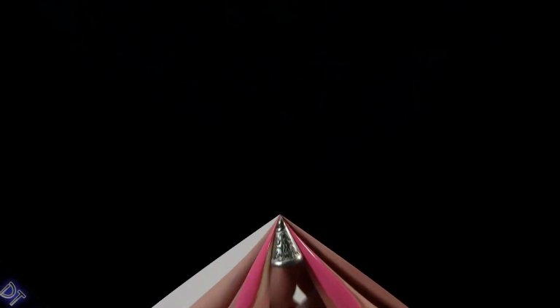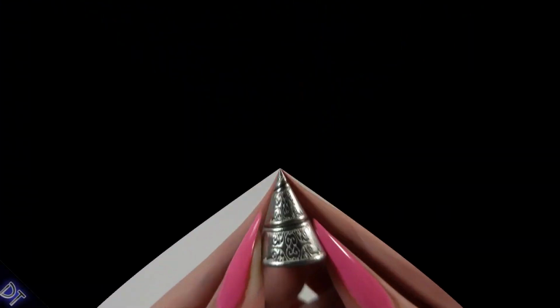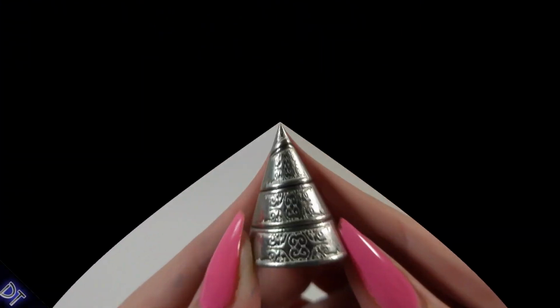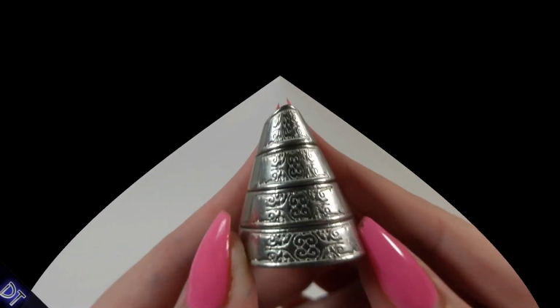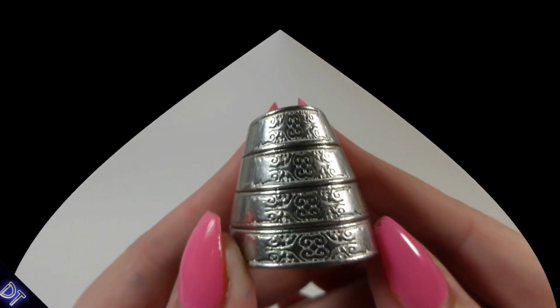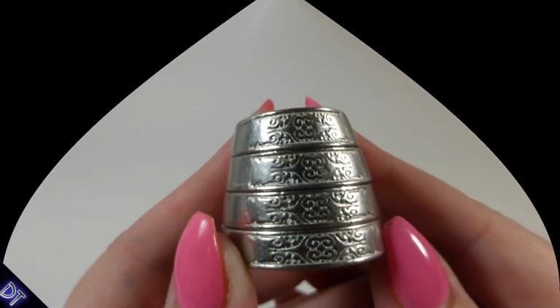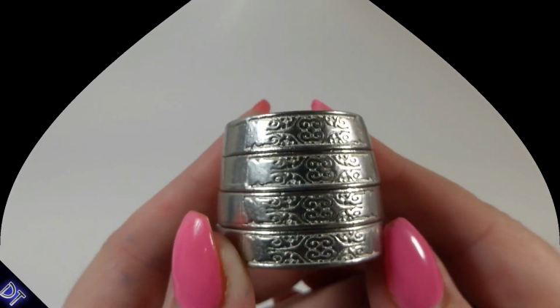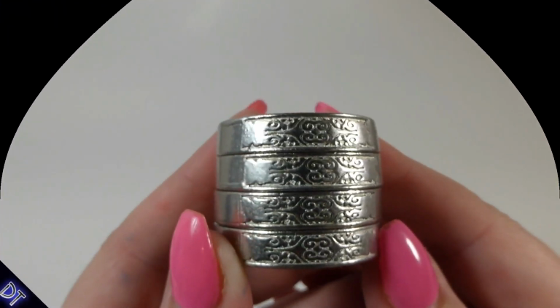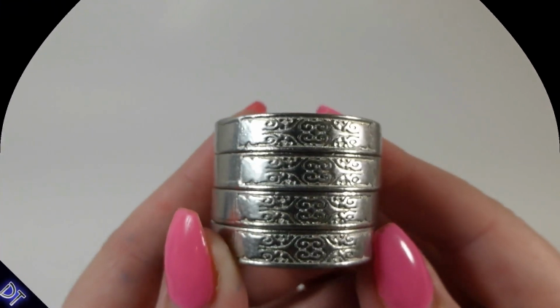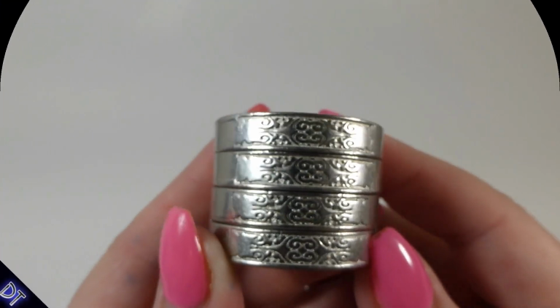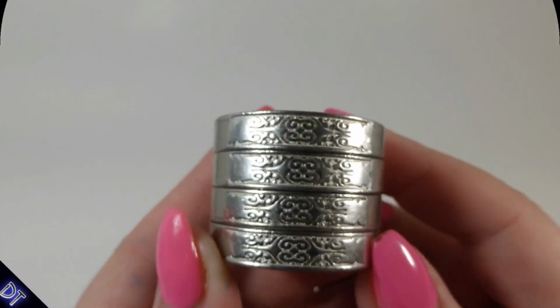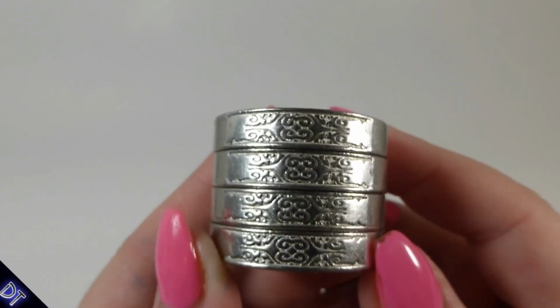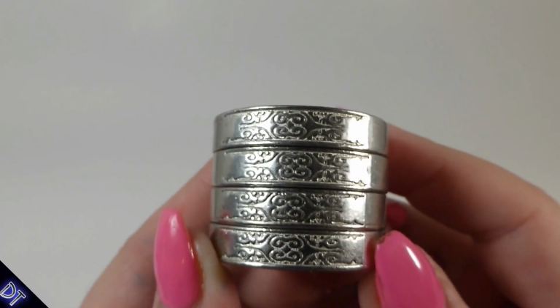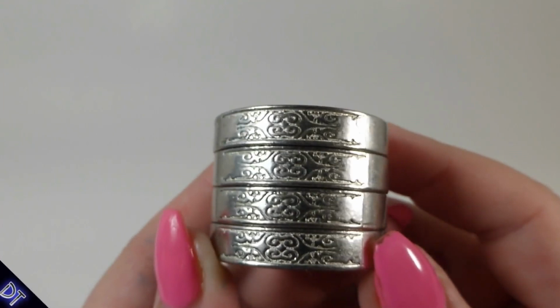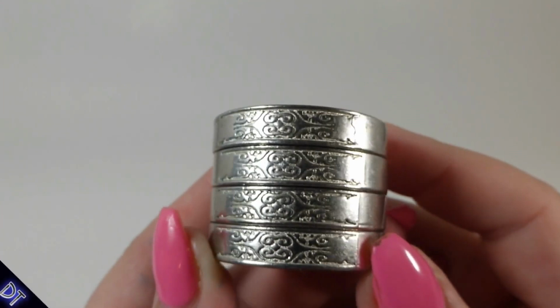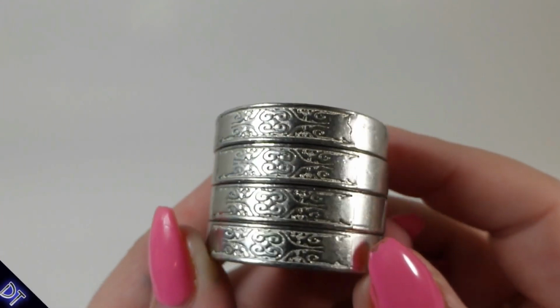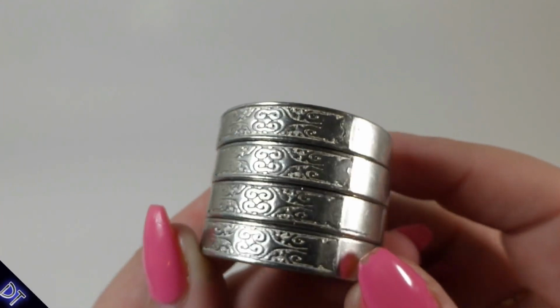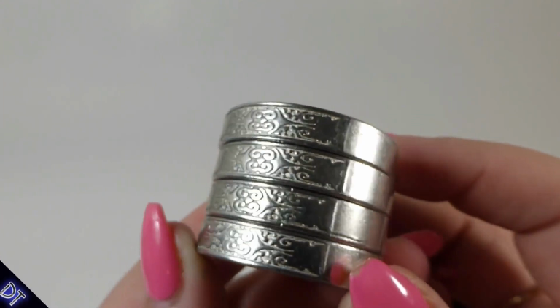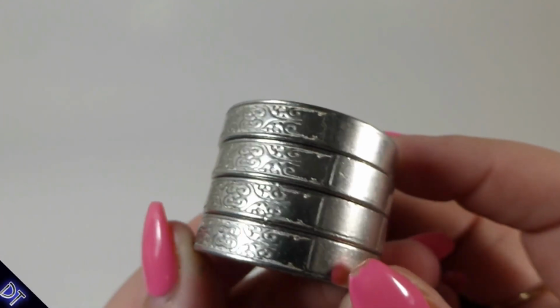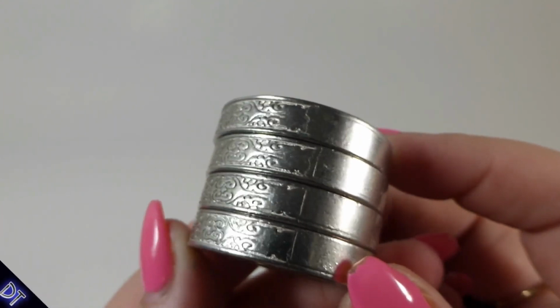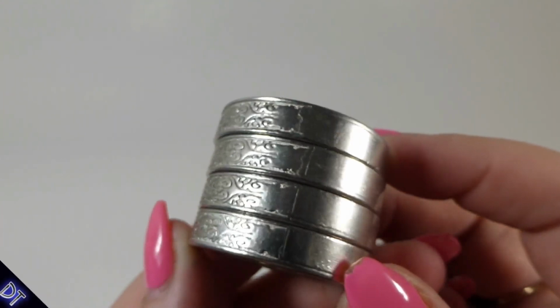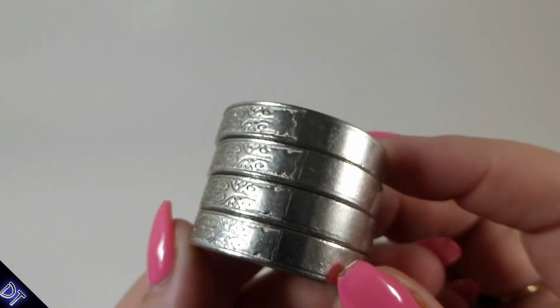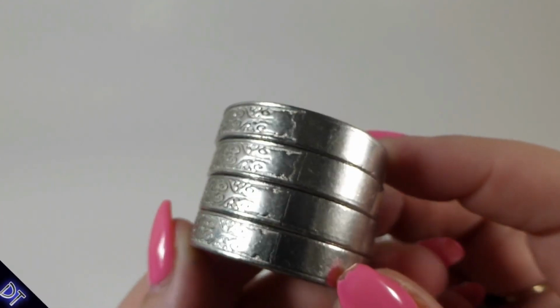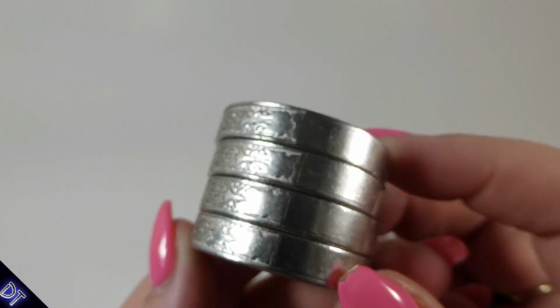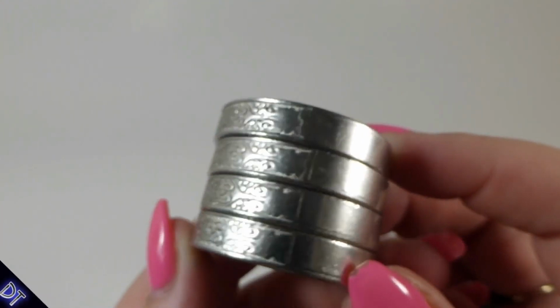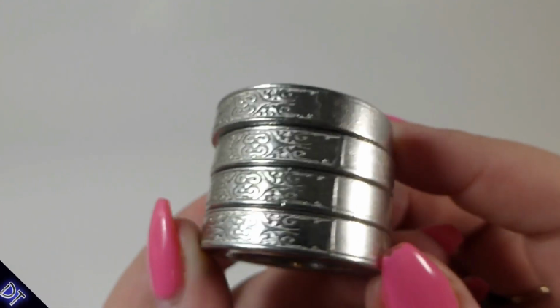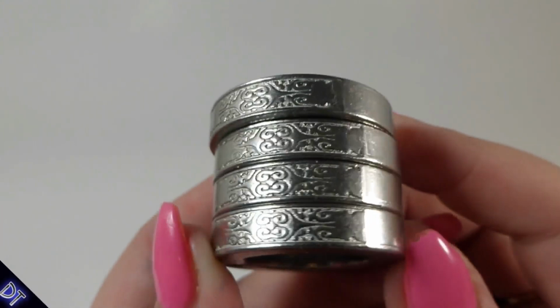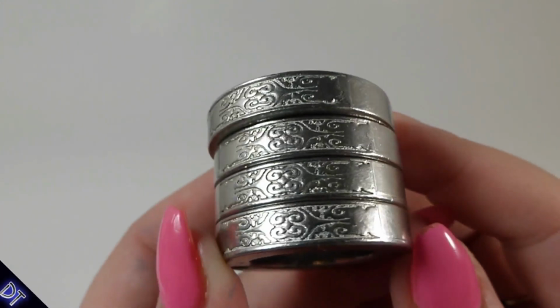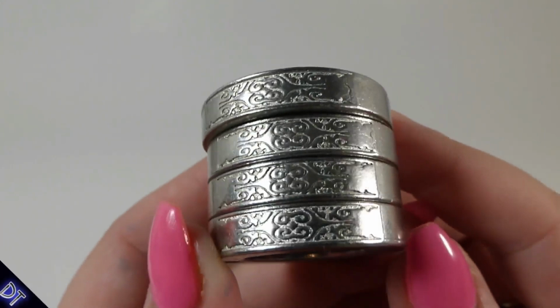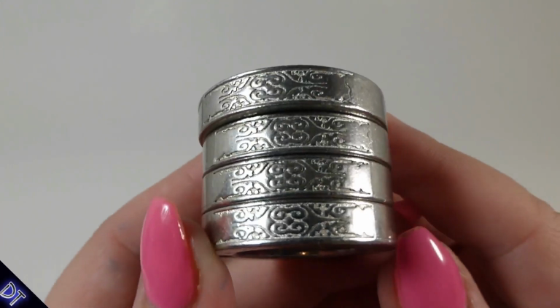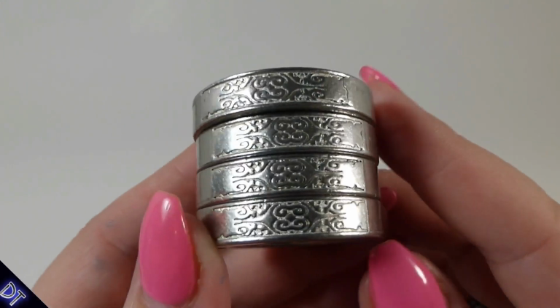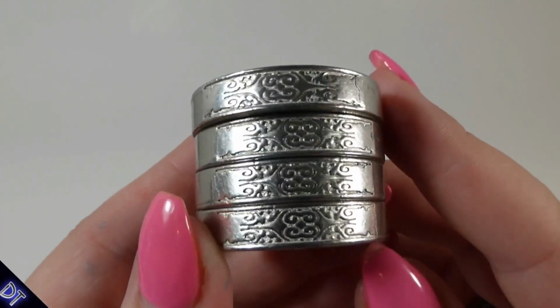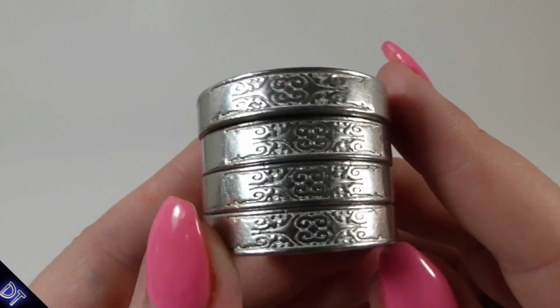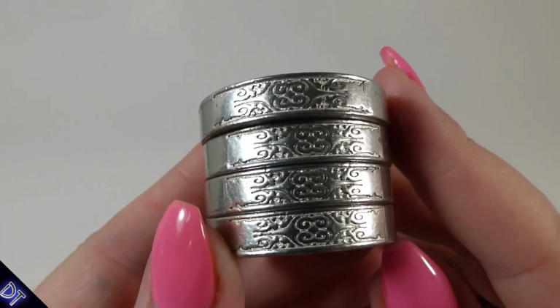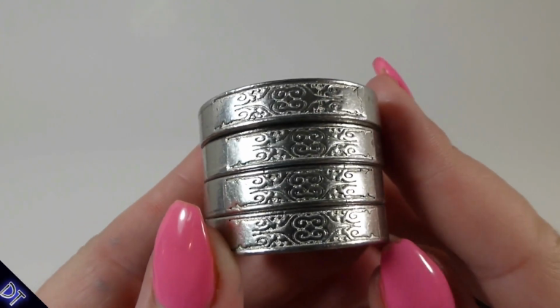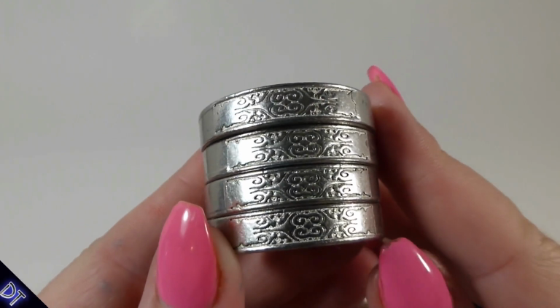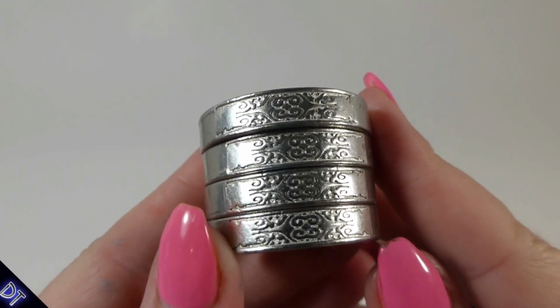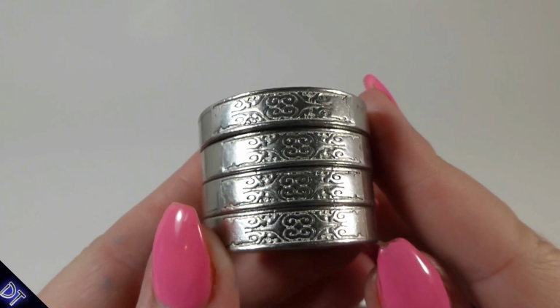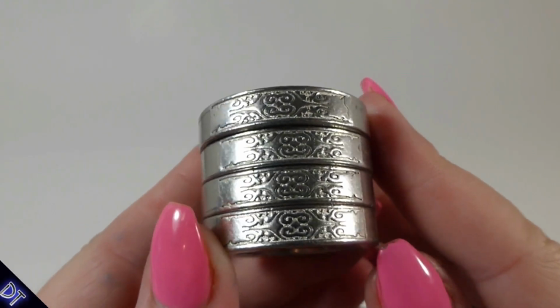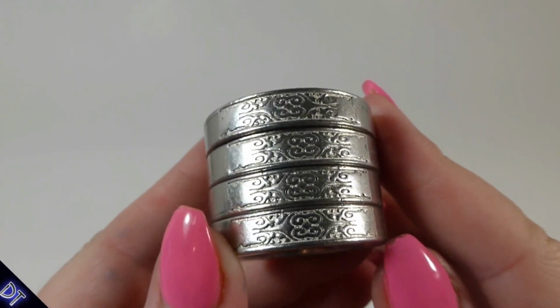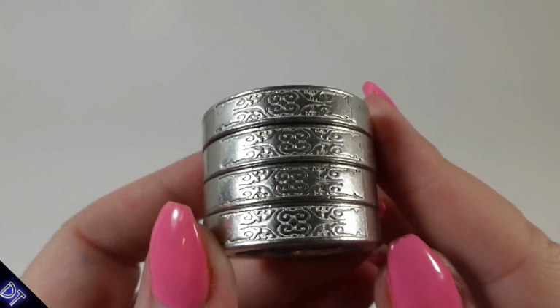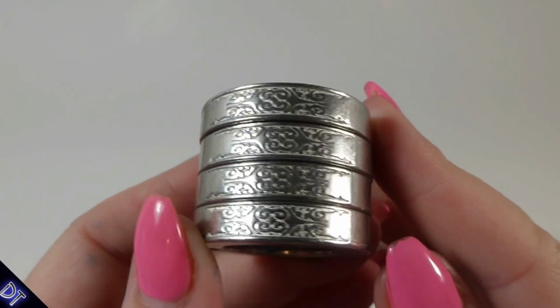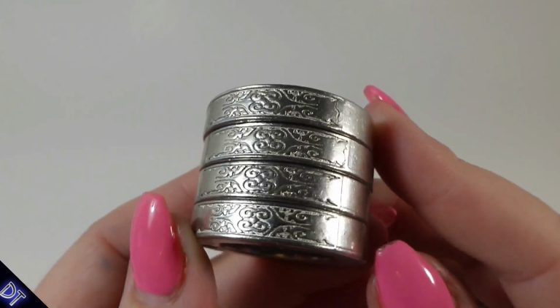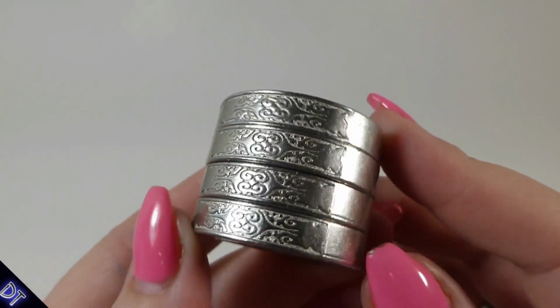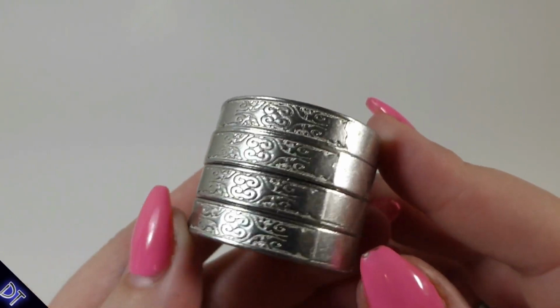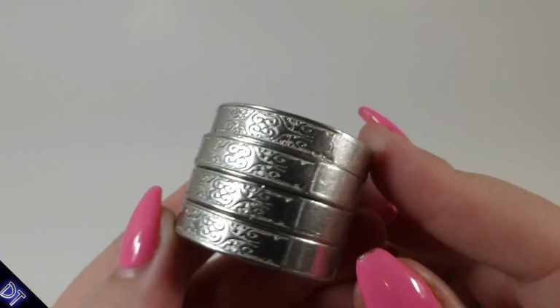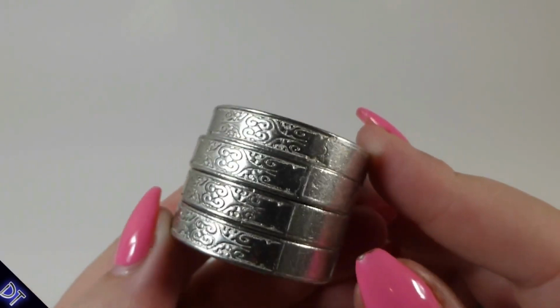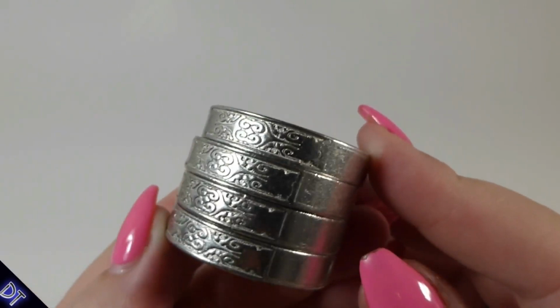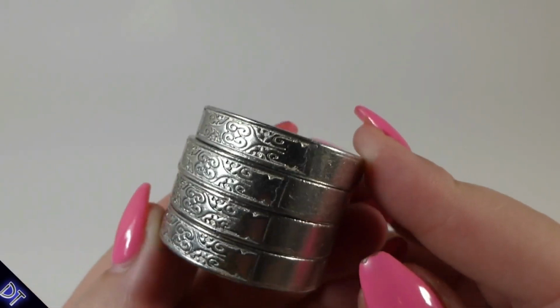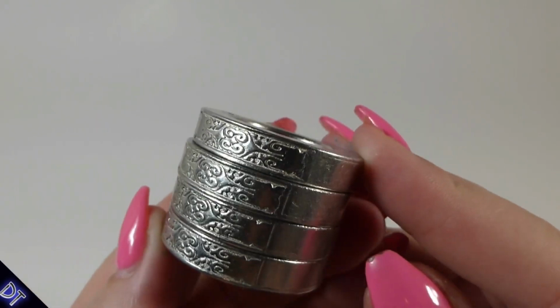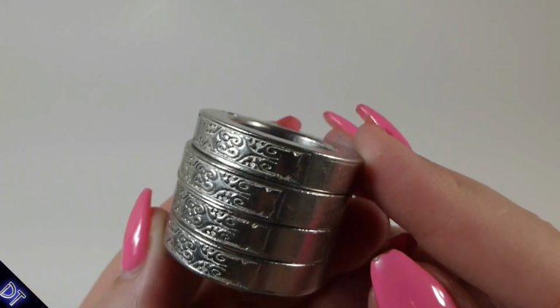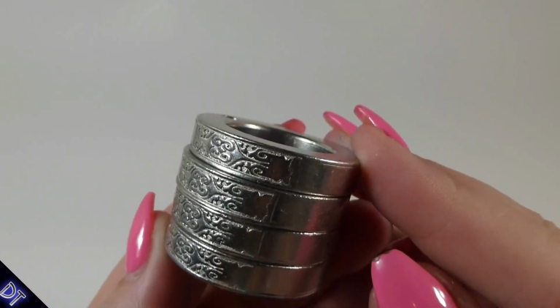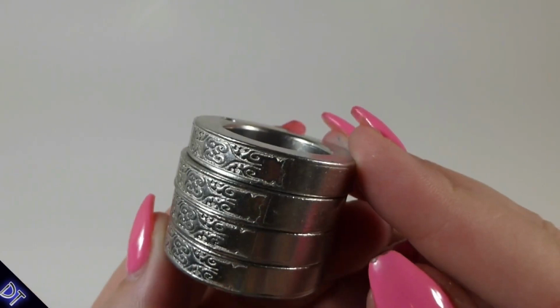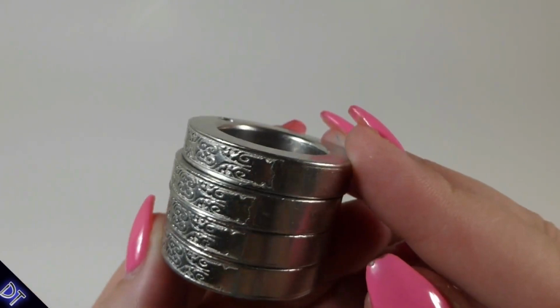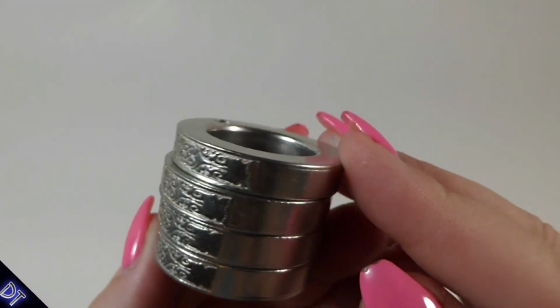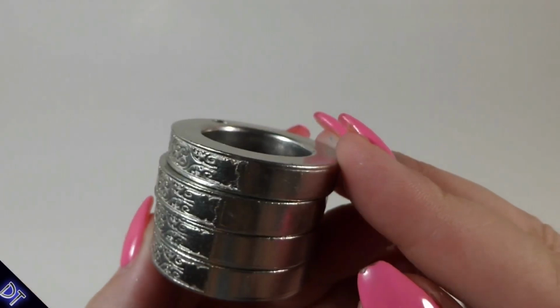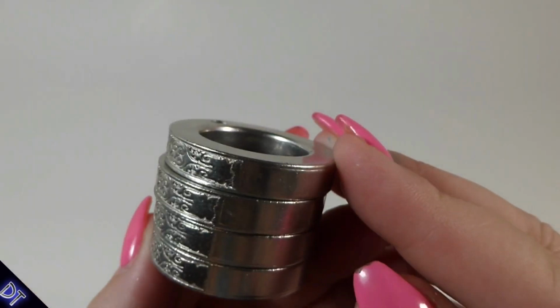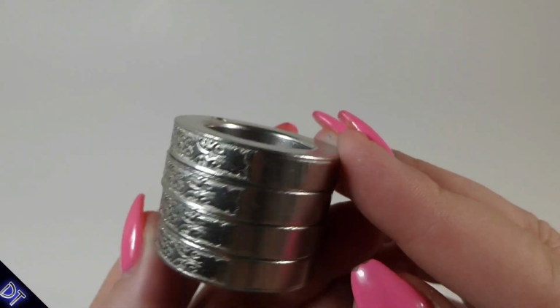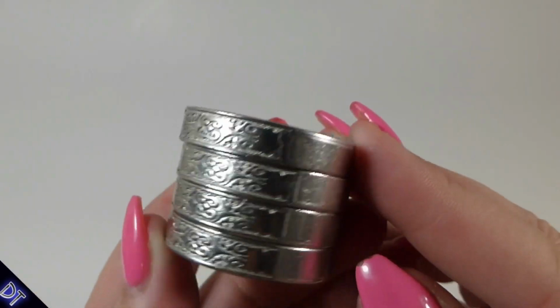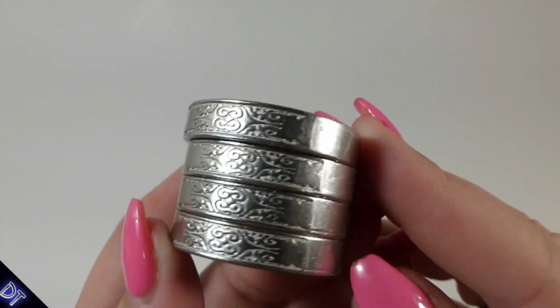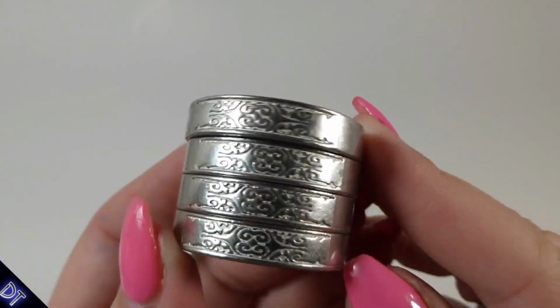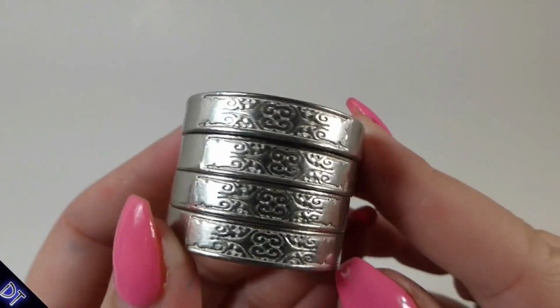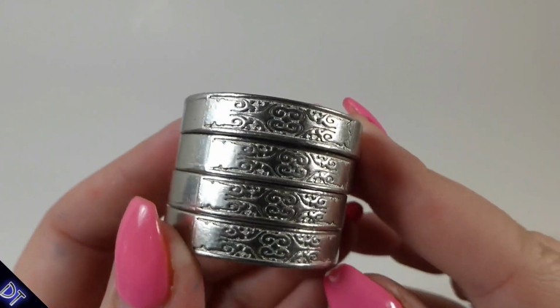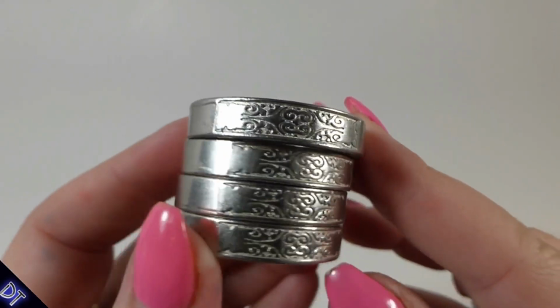Today I have something really different to check out. This is a self-defense ring. I think it's really gorgeous just to look at — it's really cool.